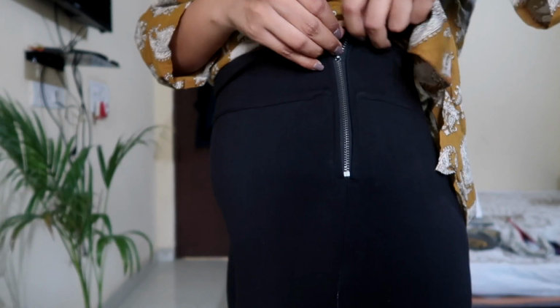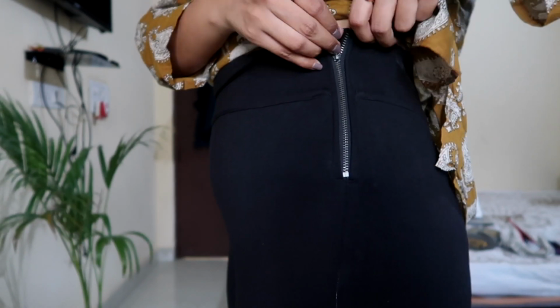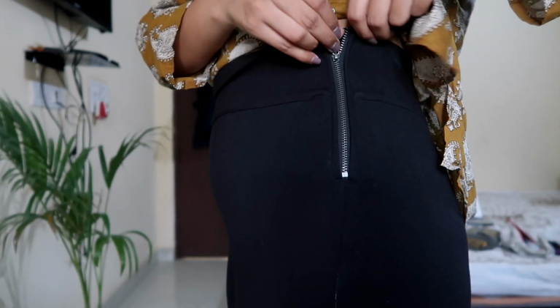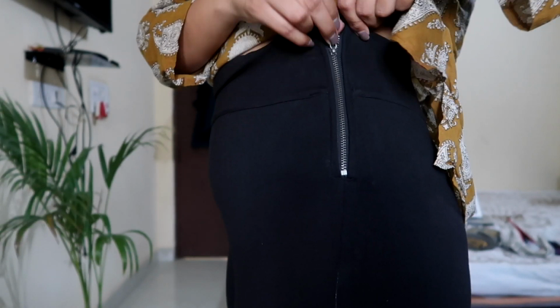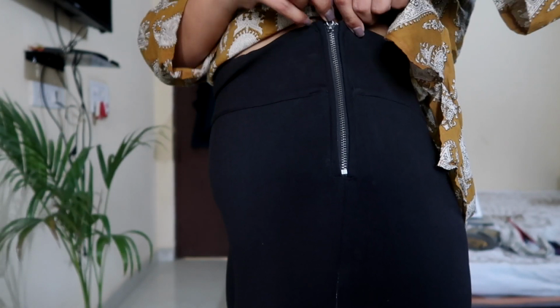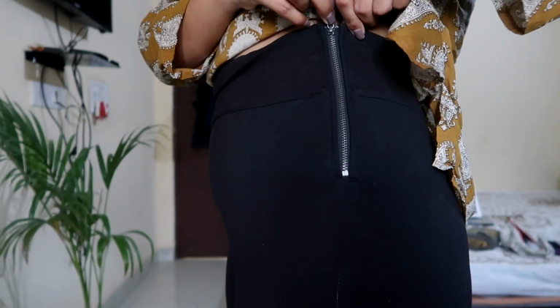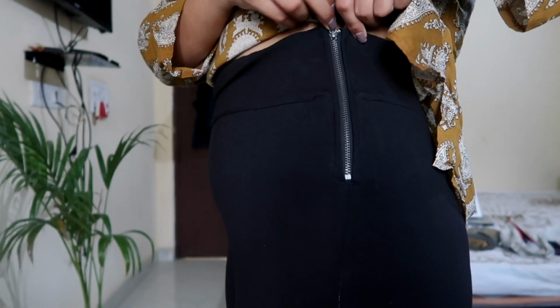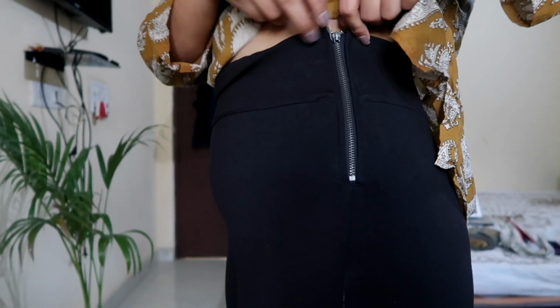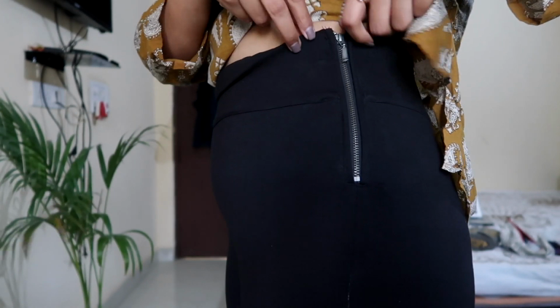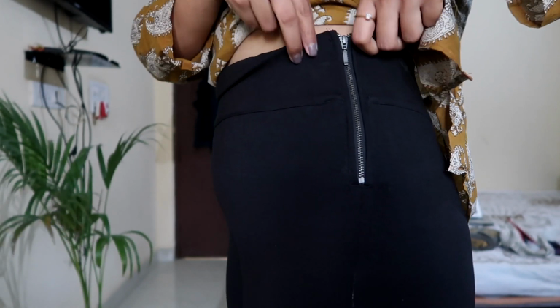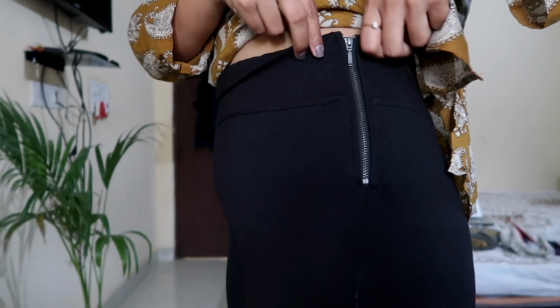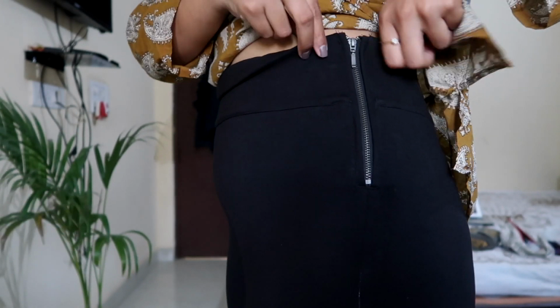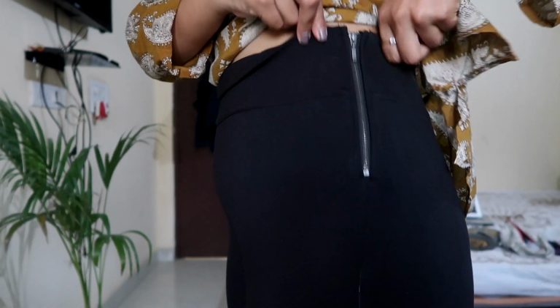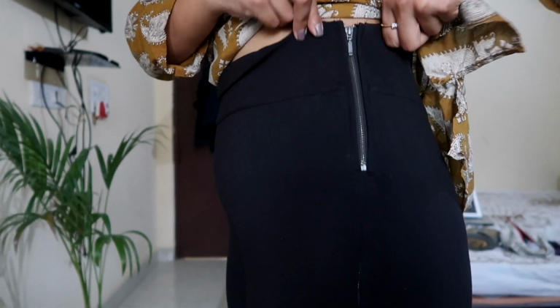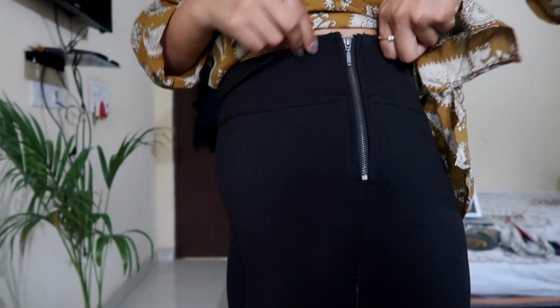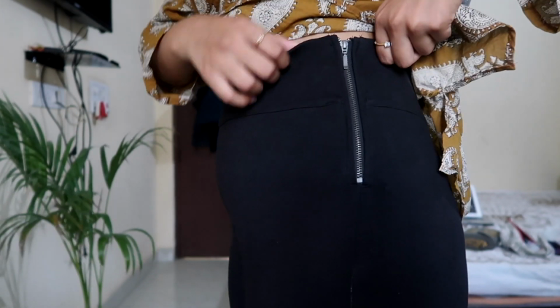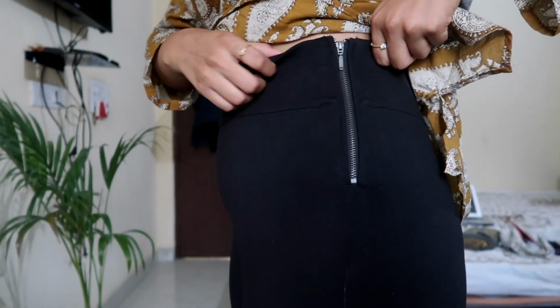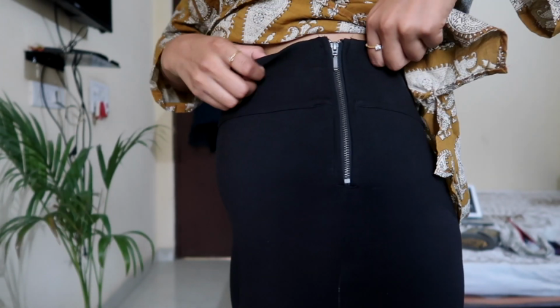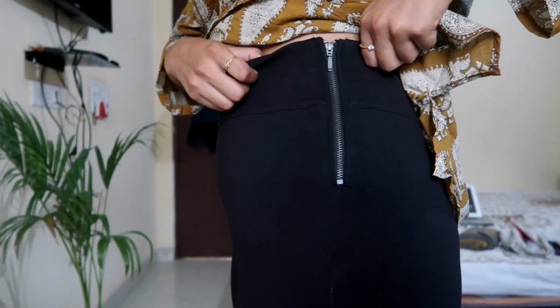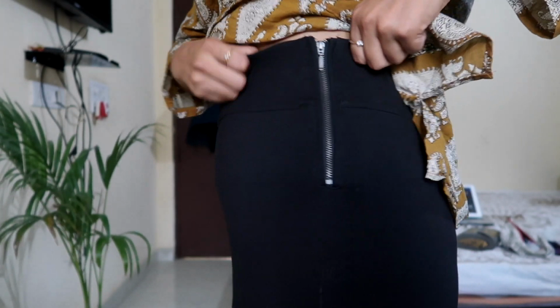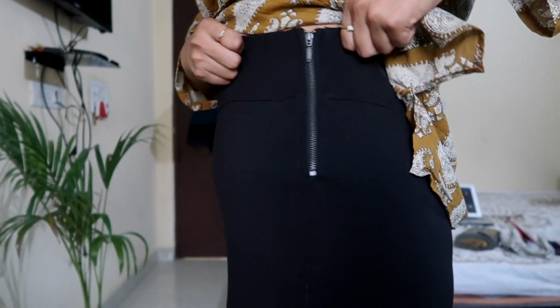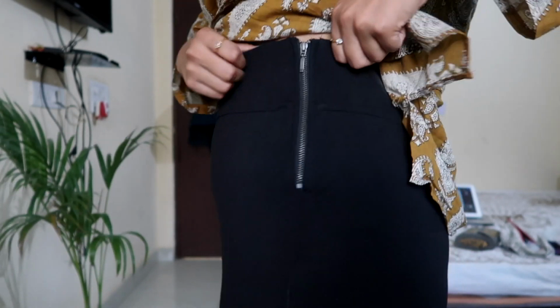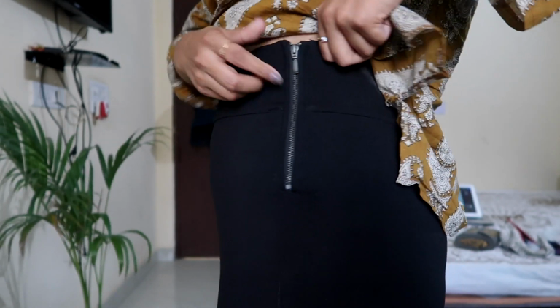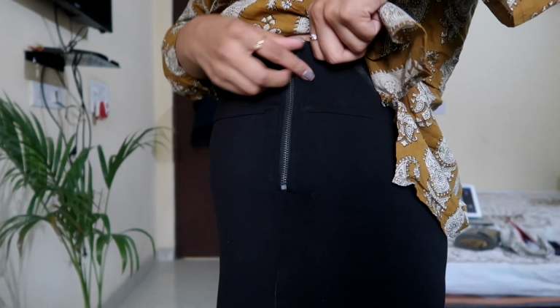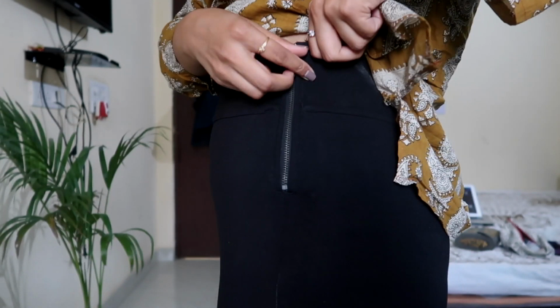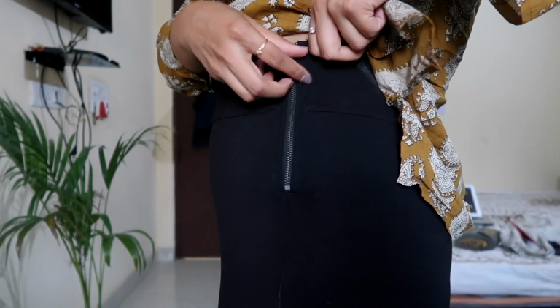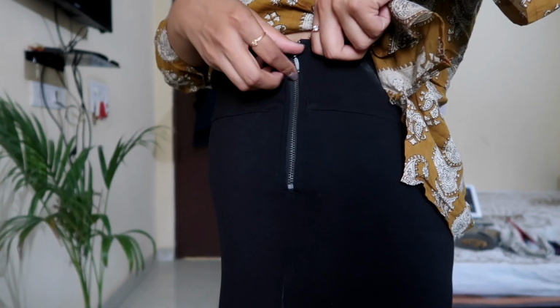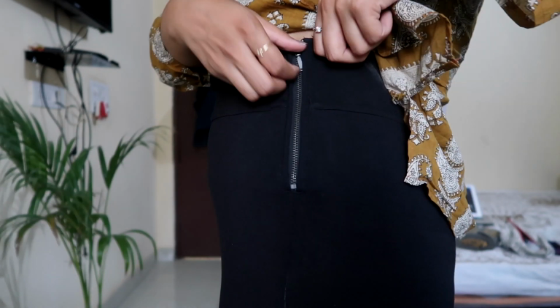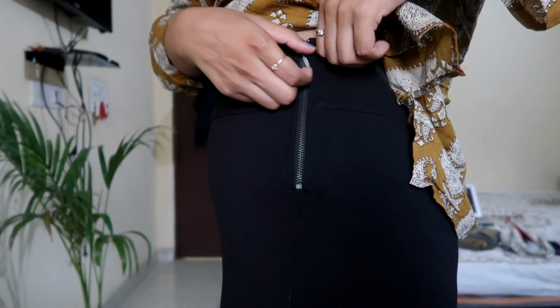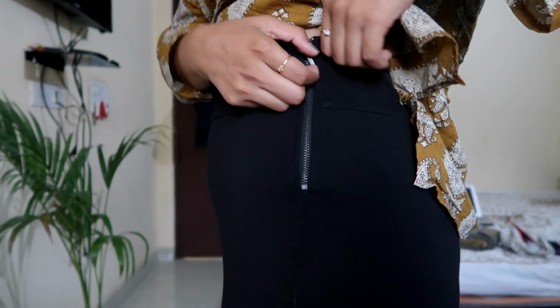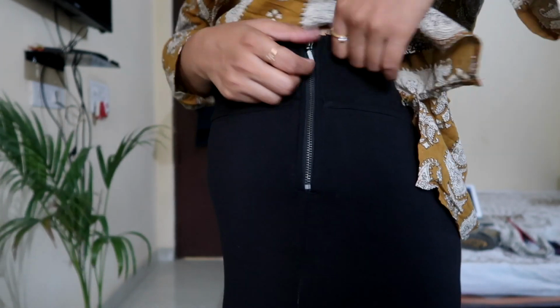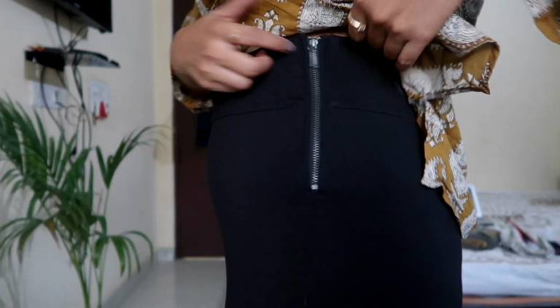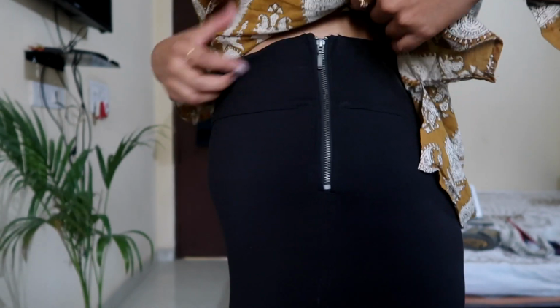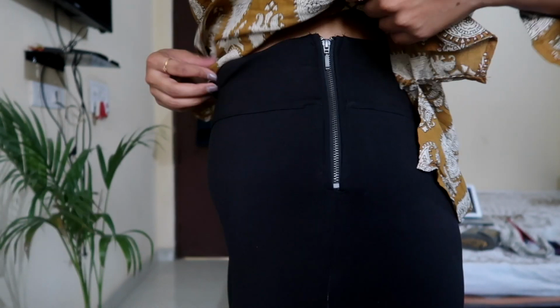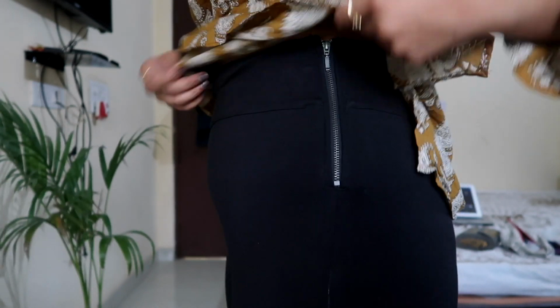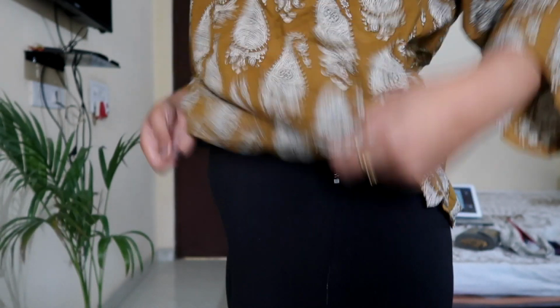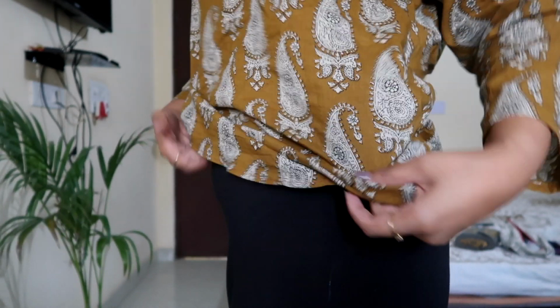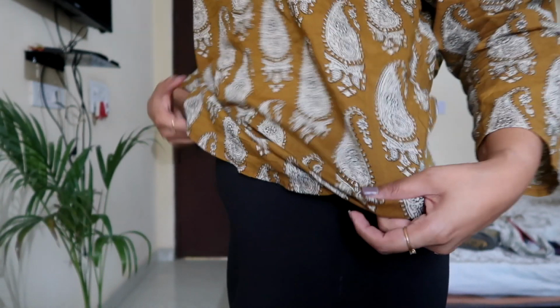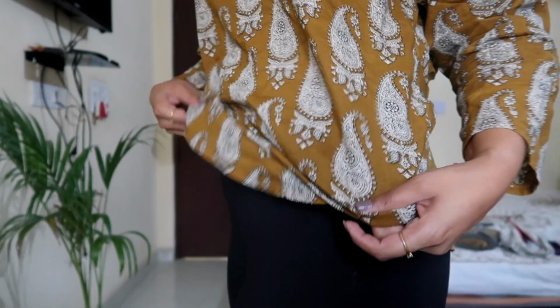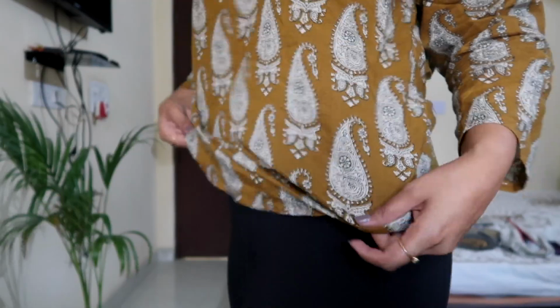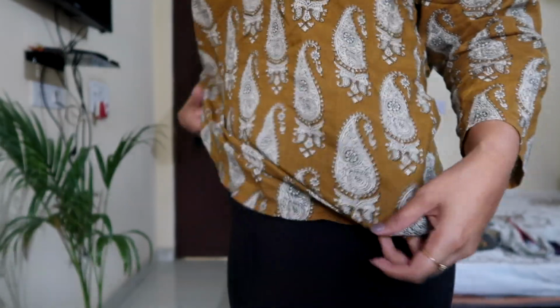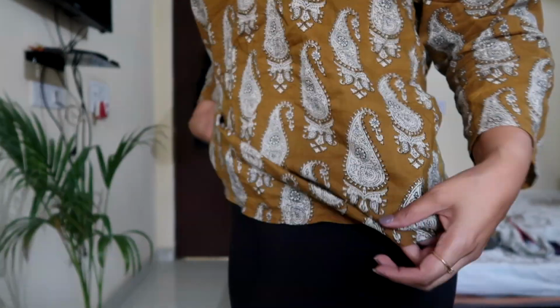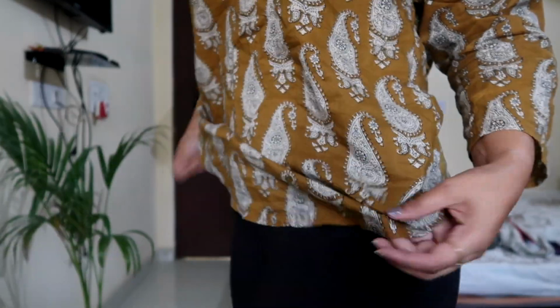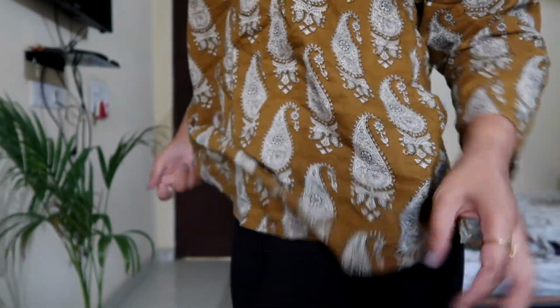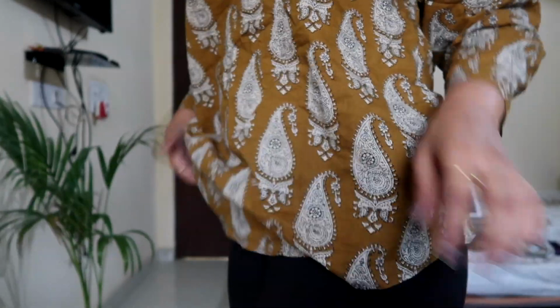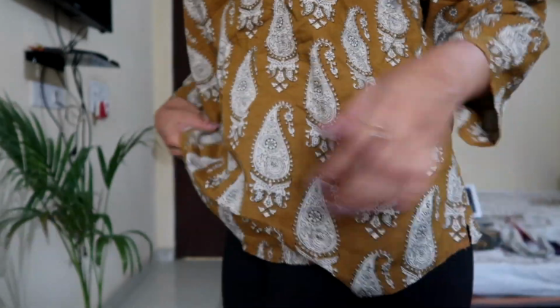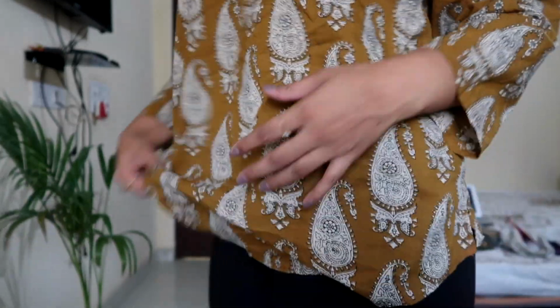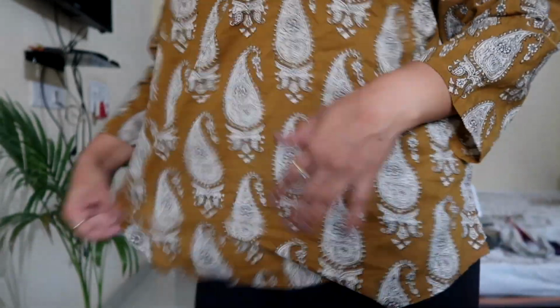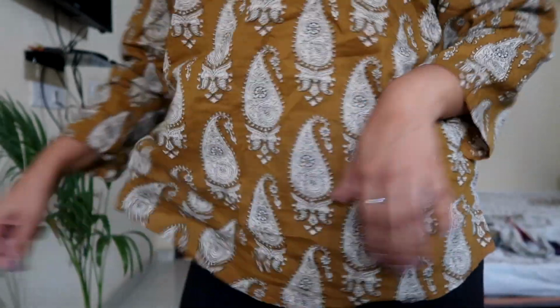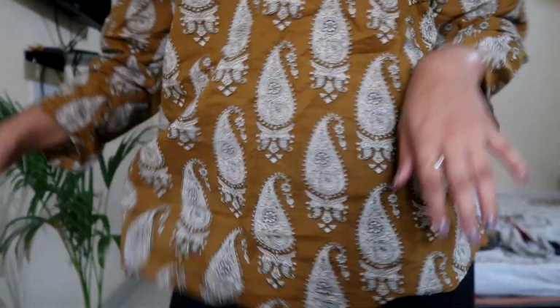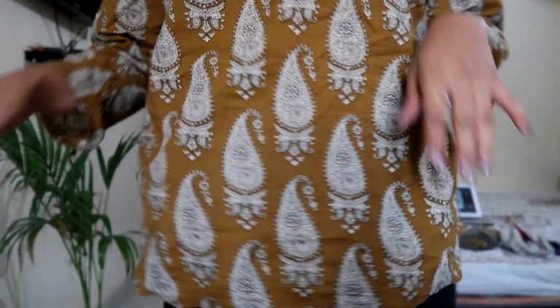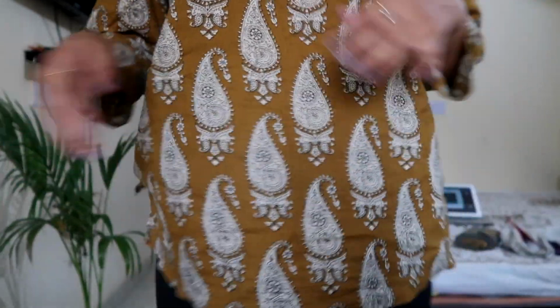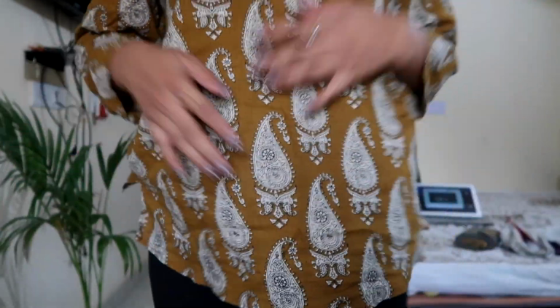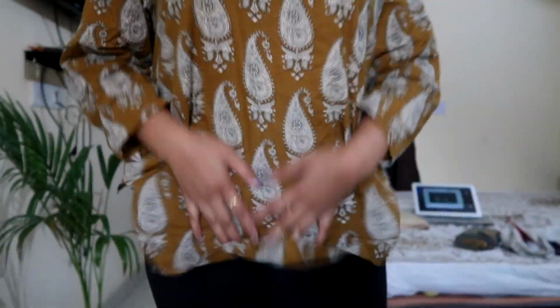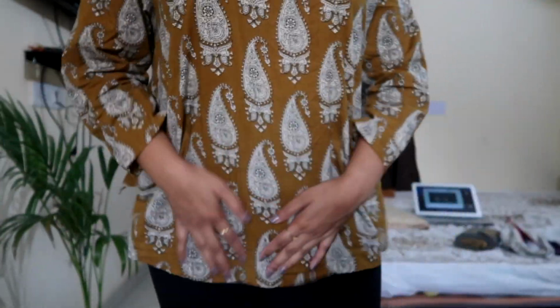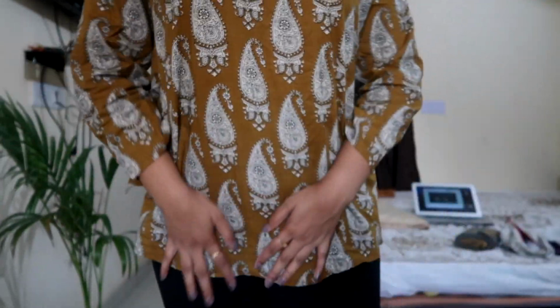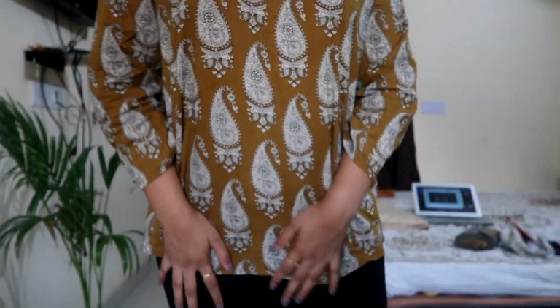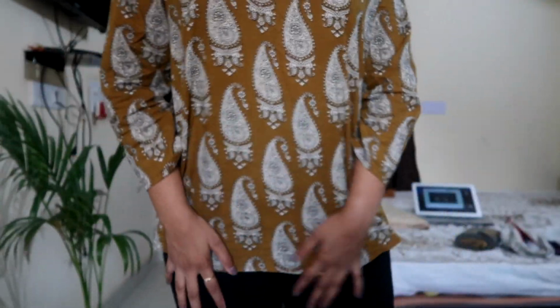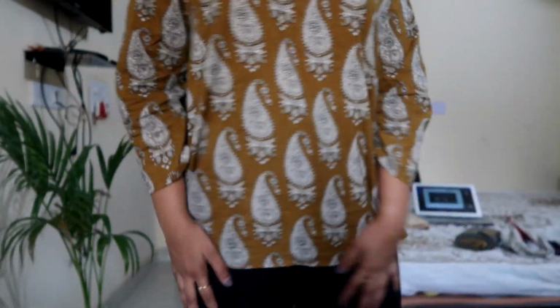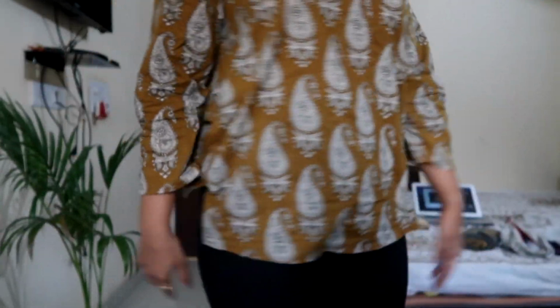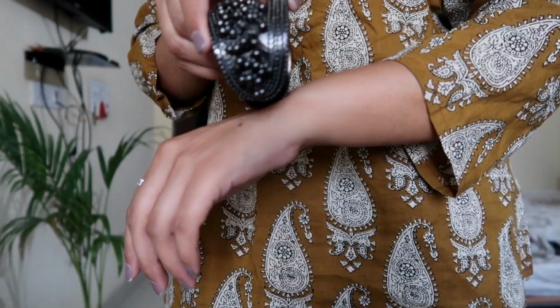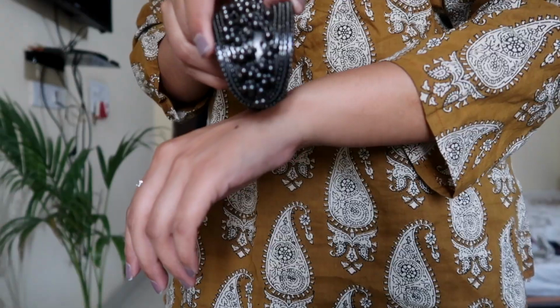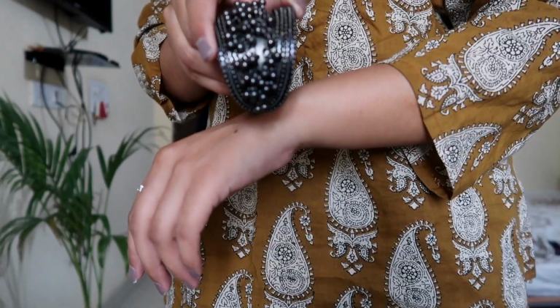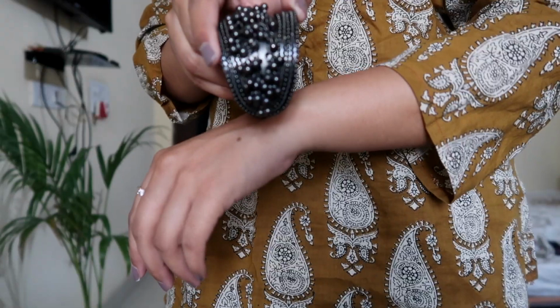I paired it with this jegging that I bought from Reliance Trends. The fit is really good. The quality is okay-ish.